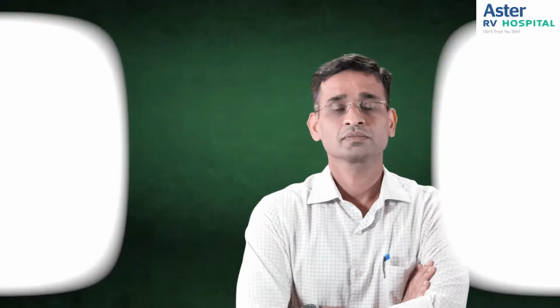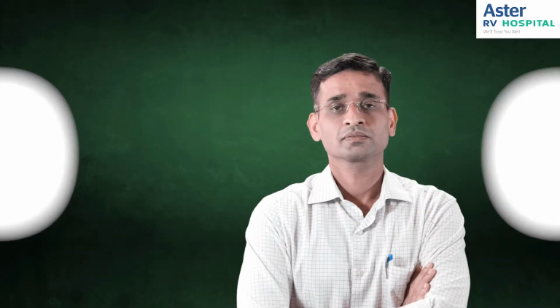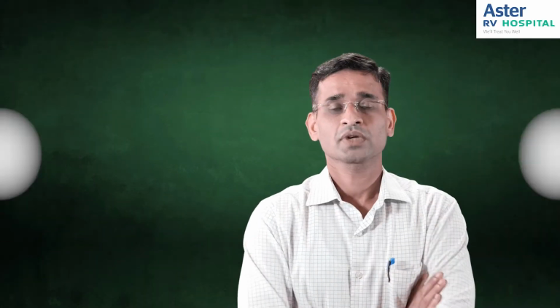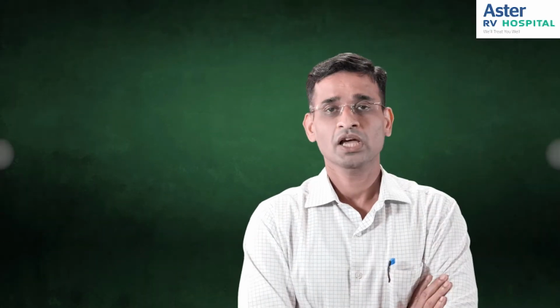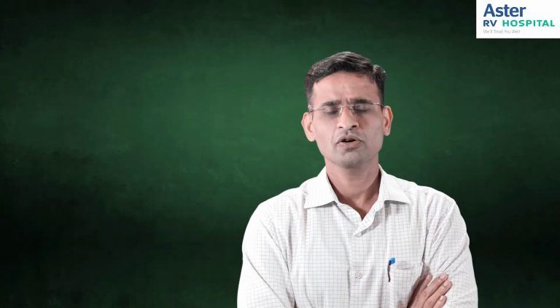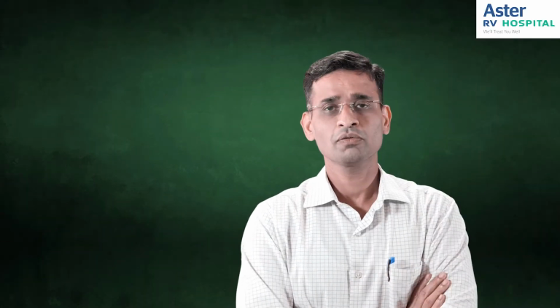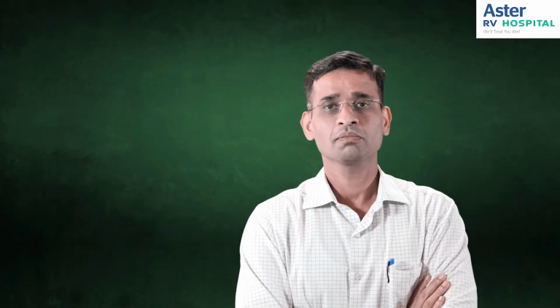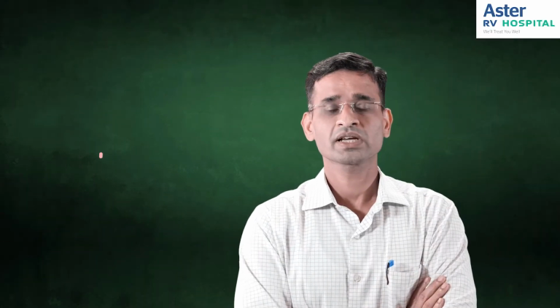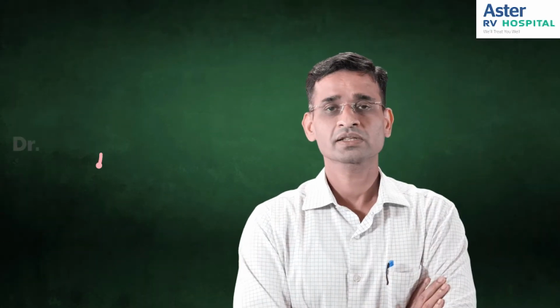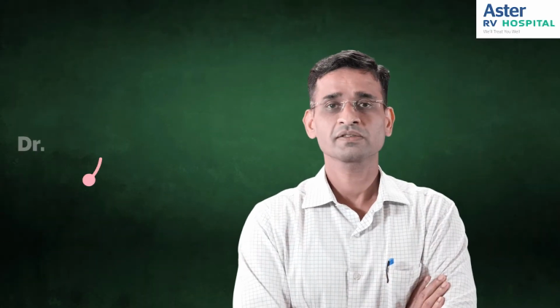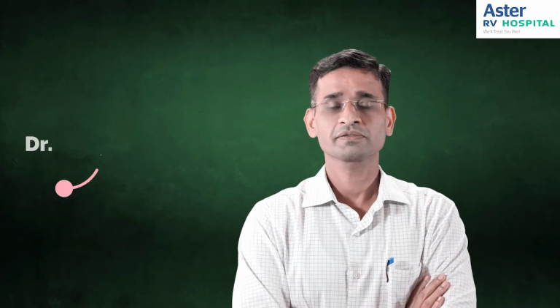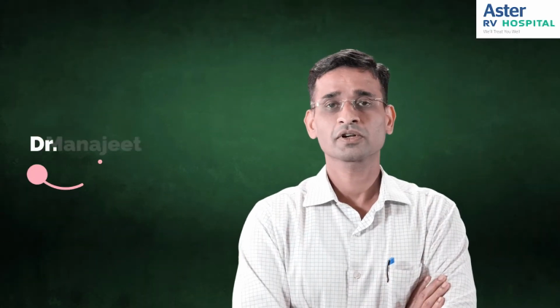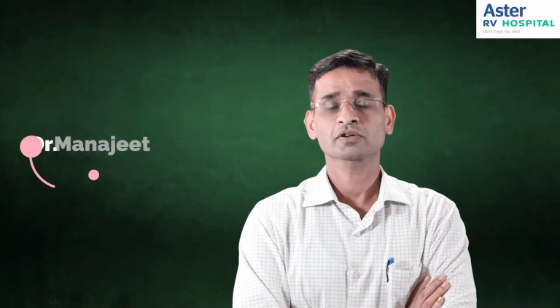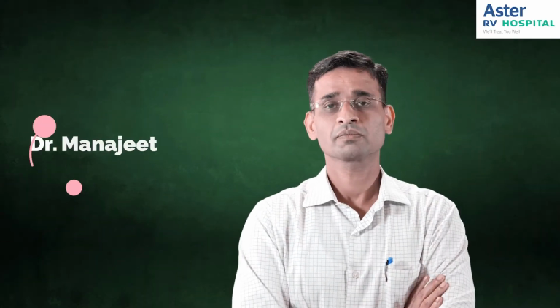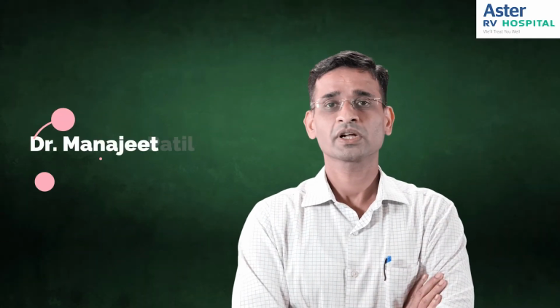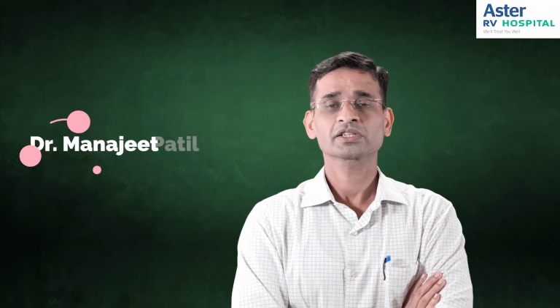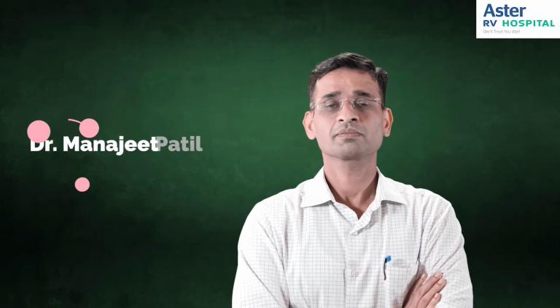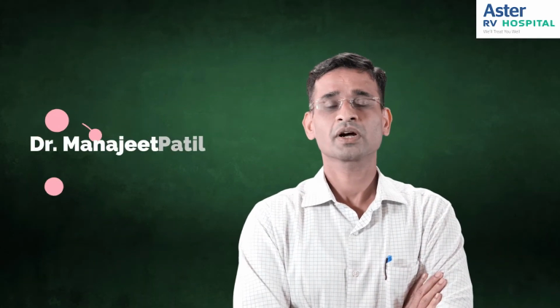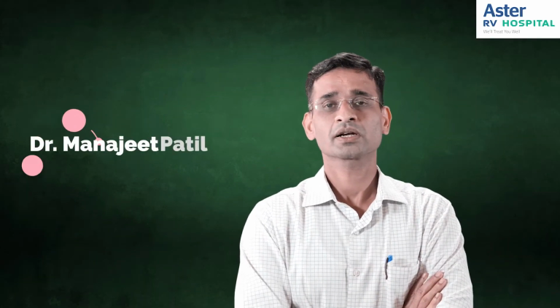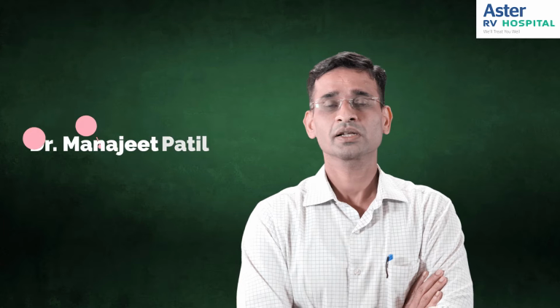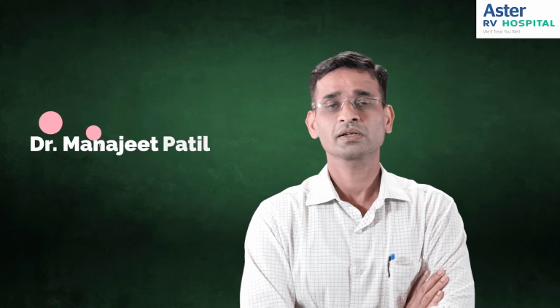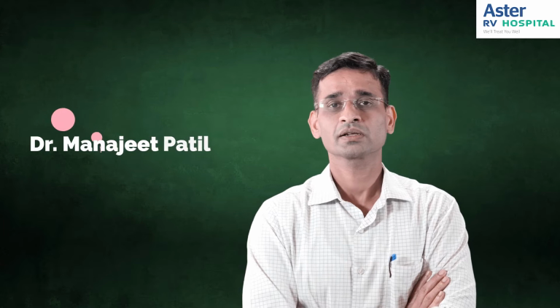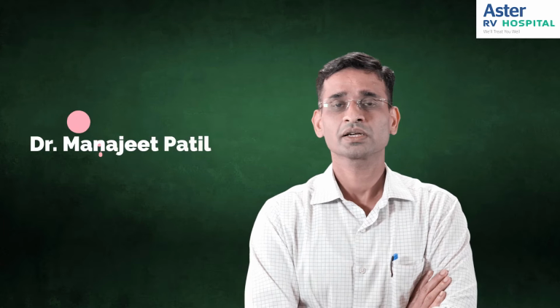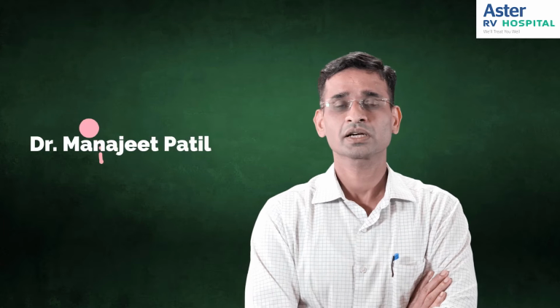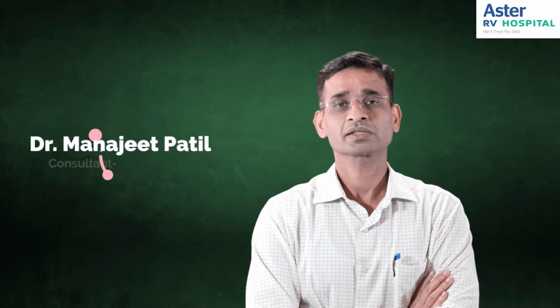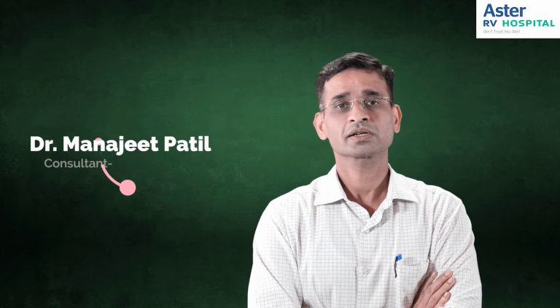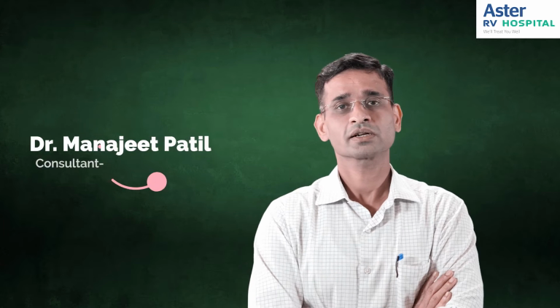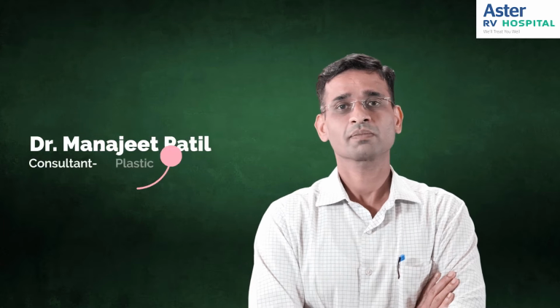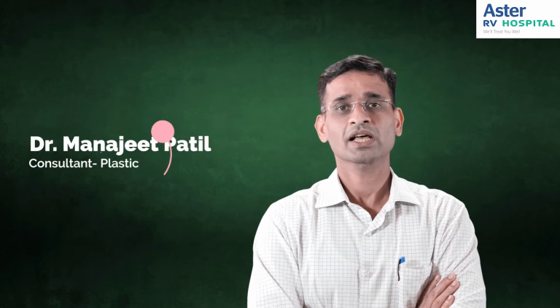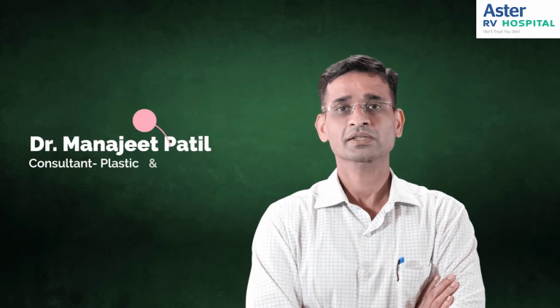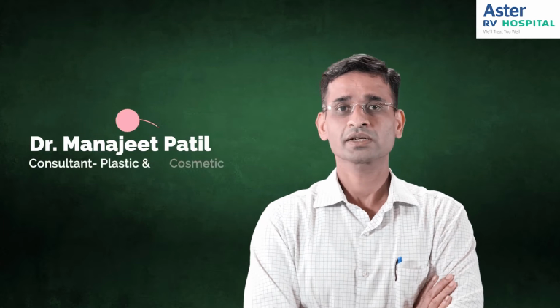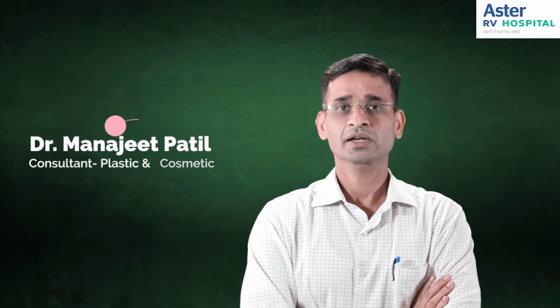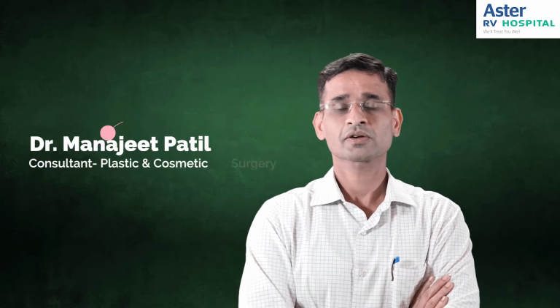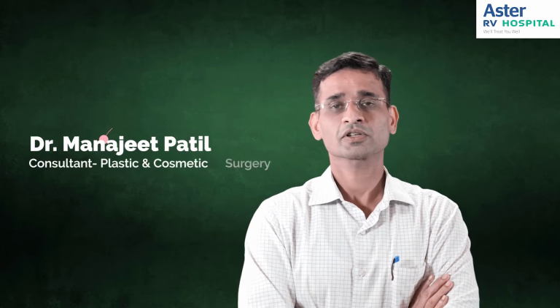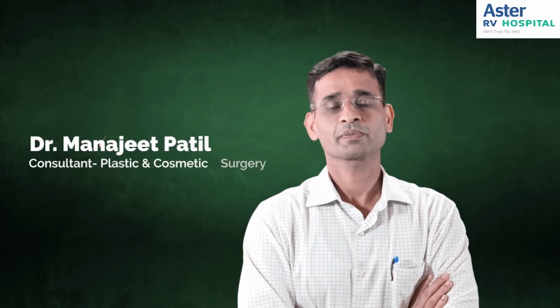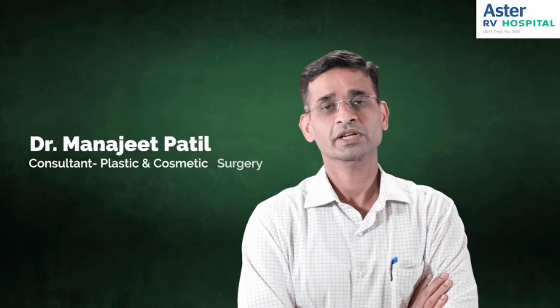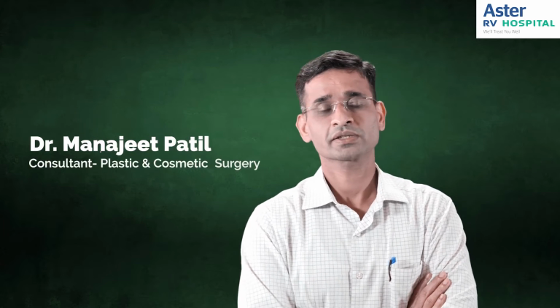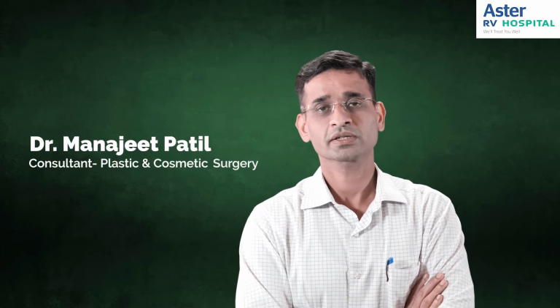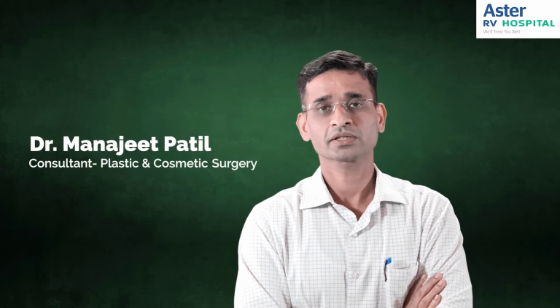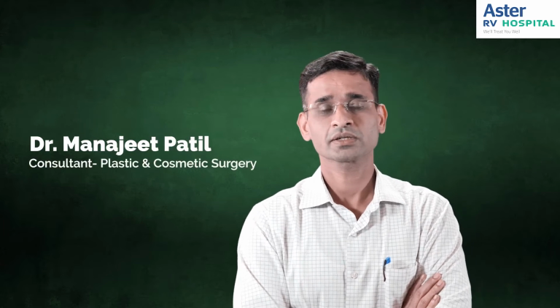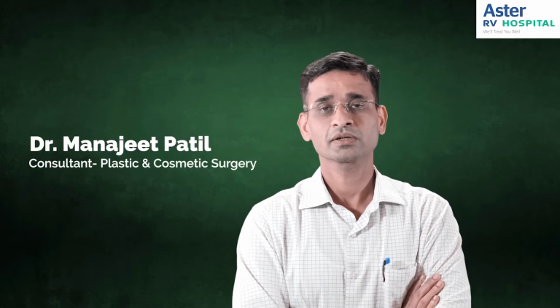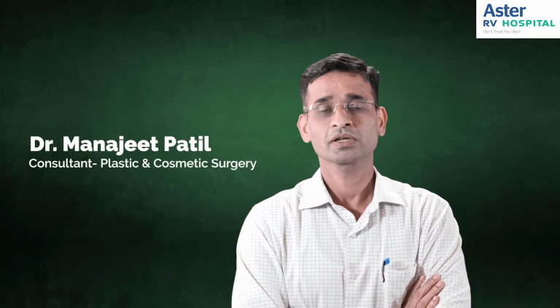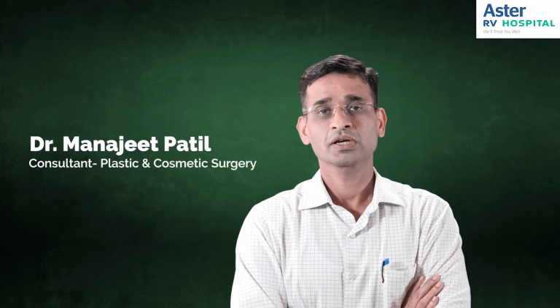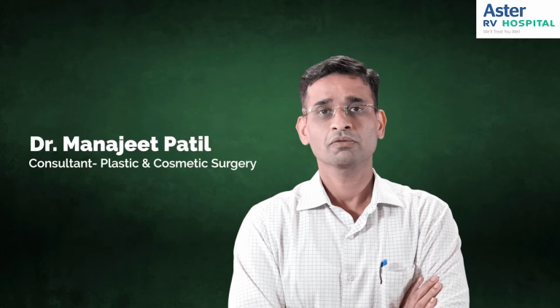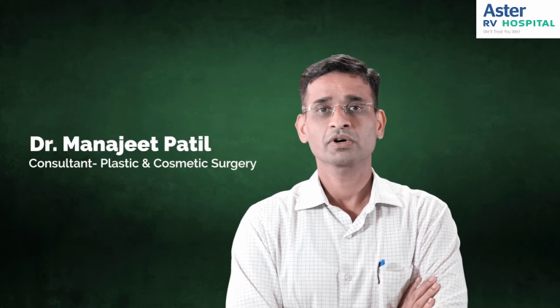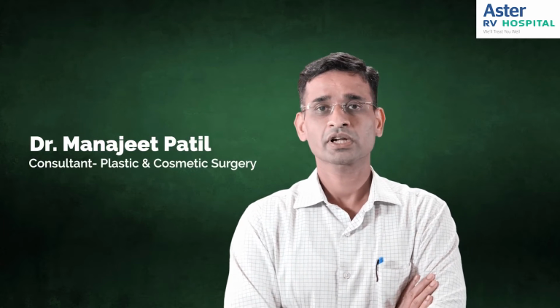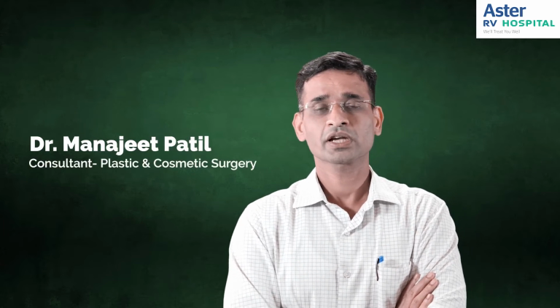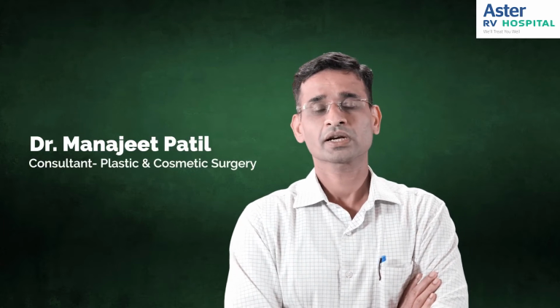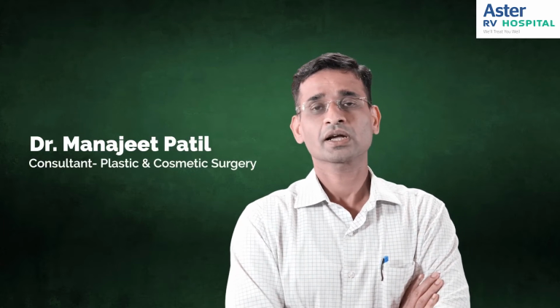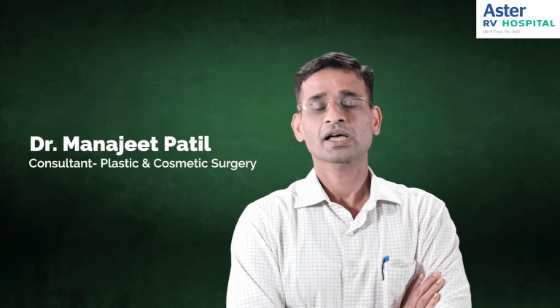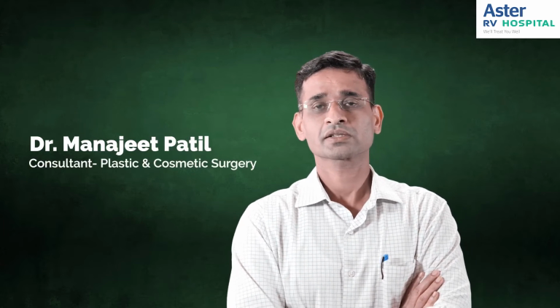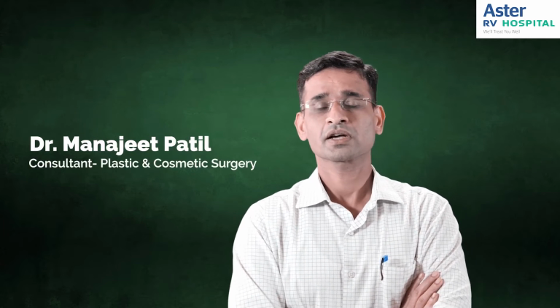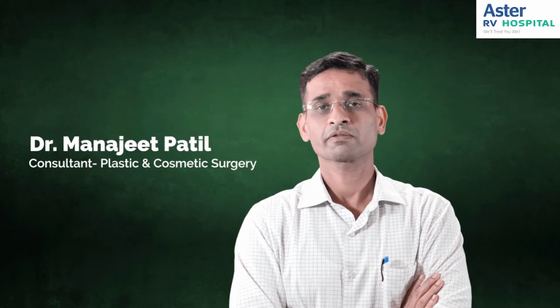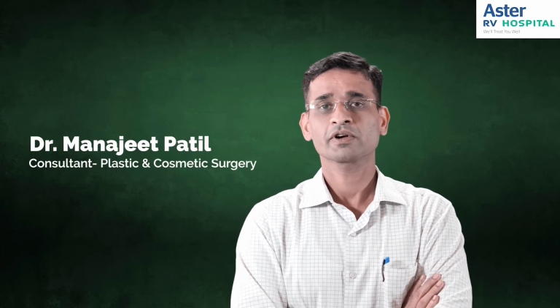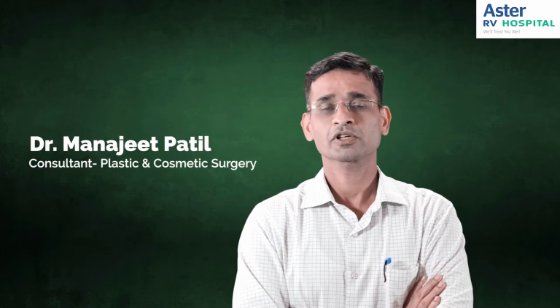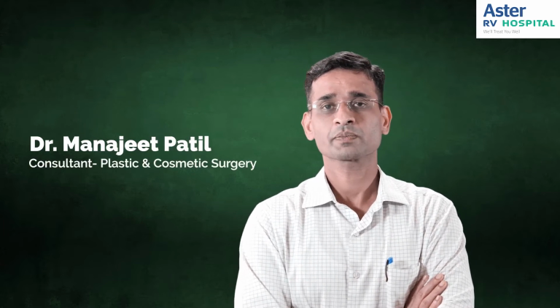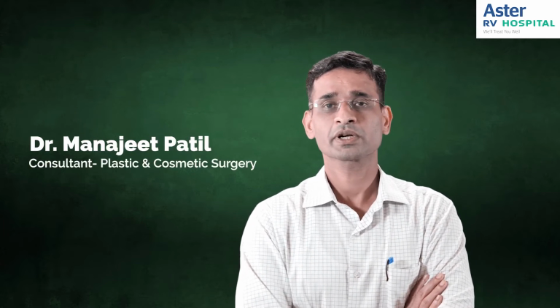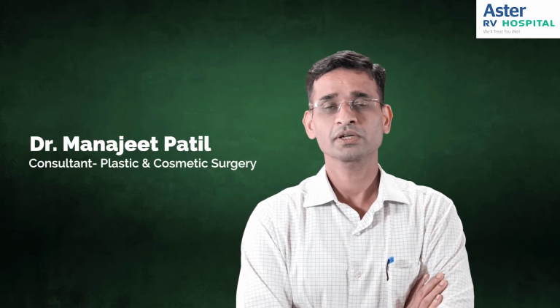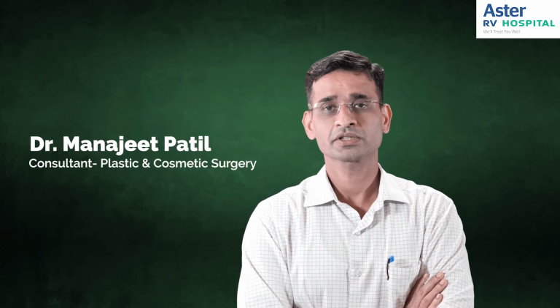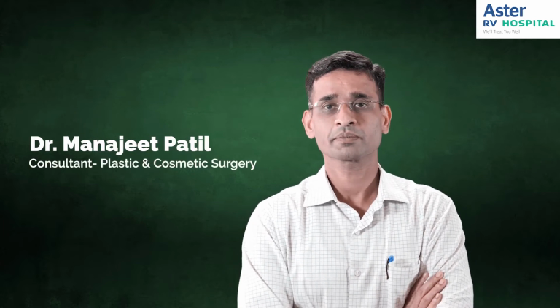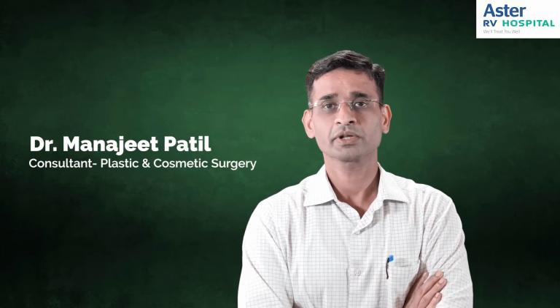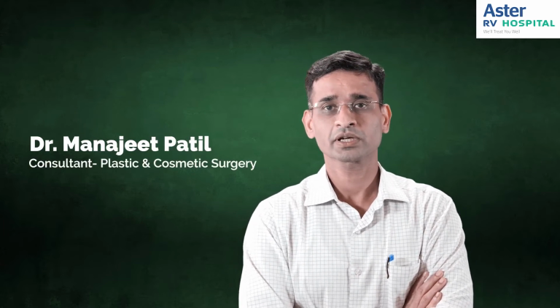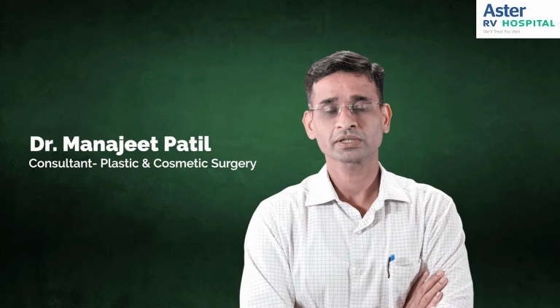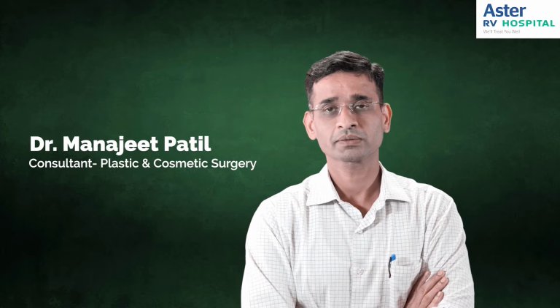Hello, myself Dr. Manjit Patil, consultant plastic and cosmetic surgeon working at Astra RV Hospital, JP Nagar.